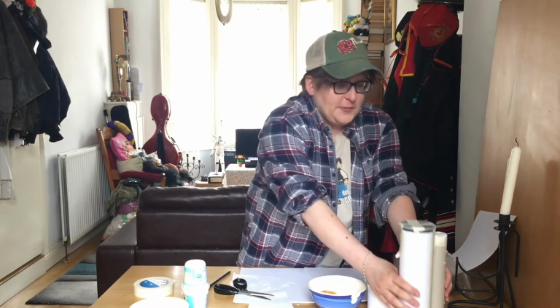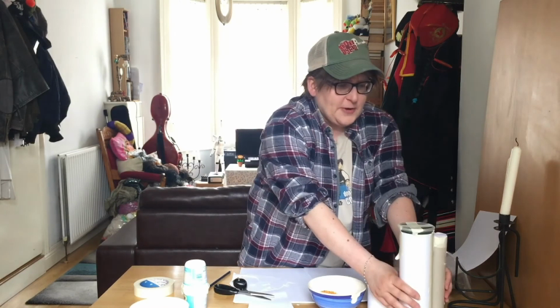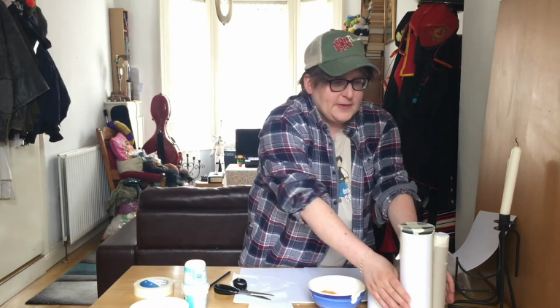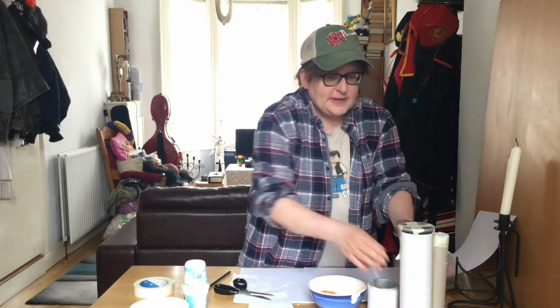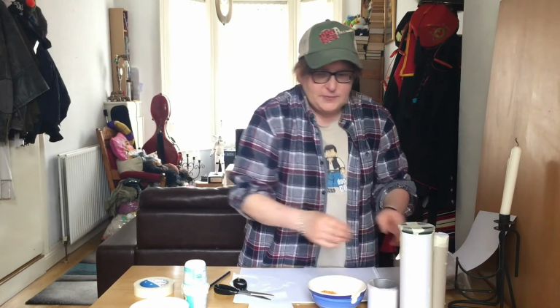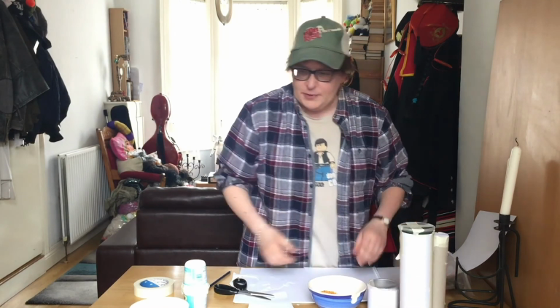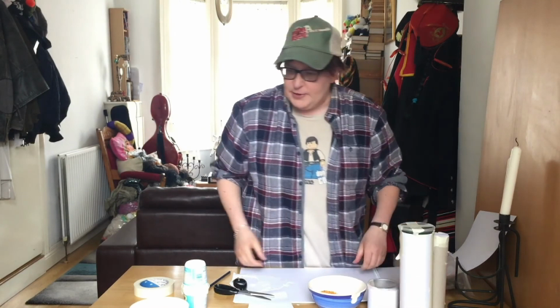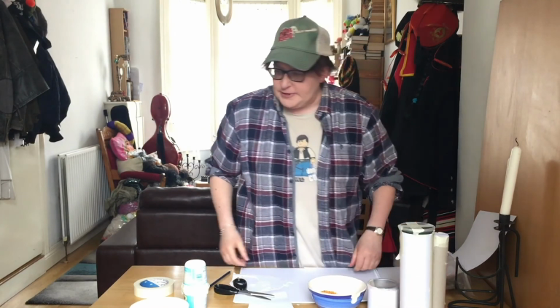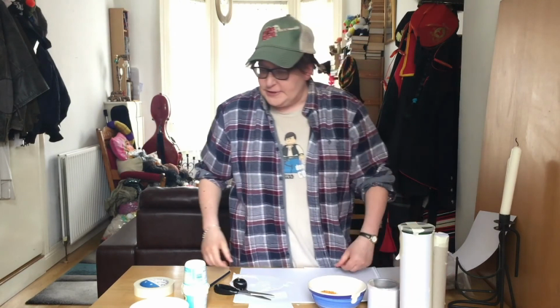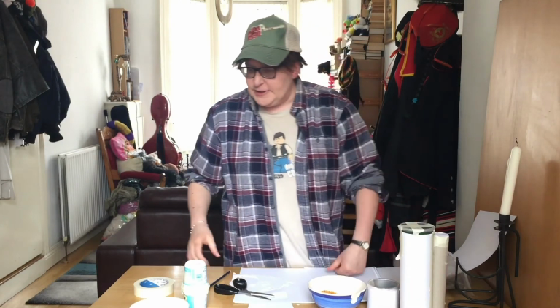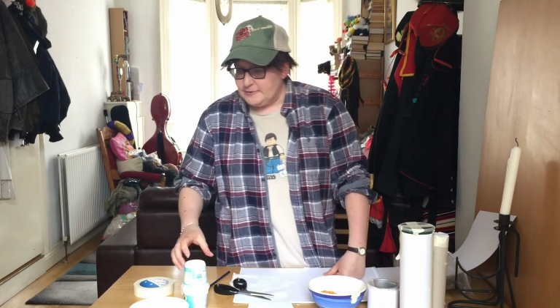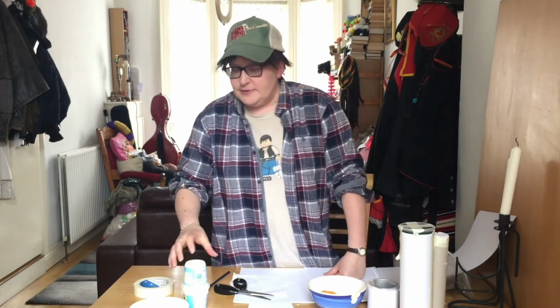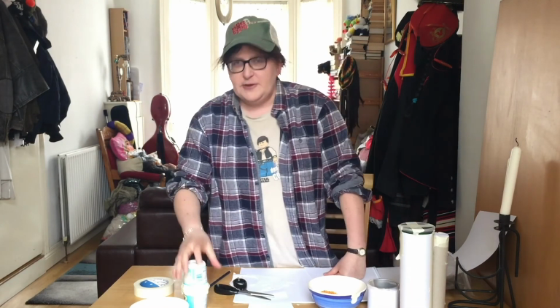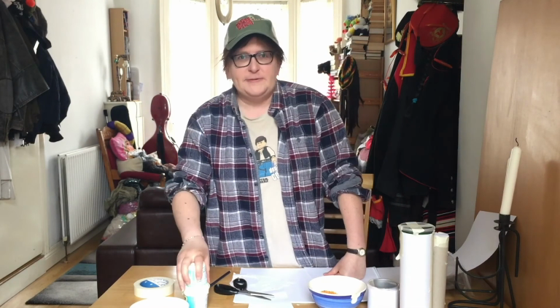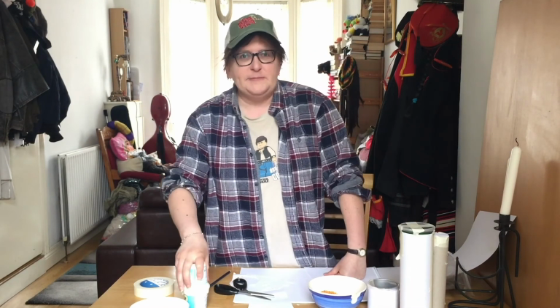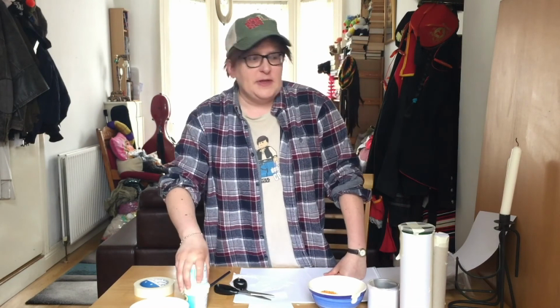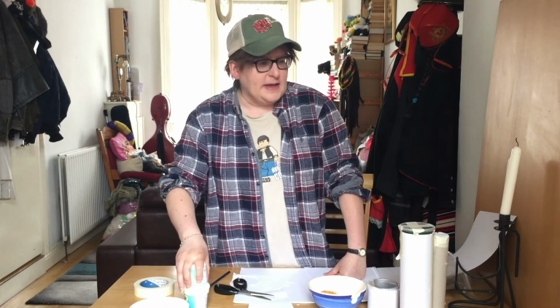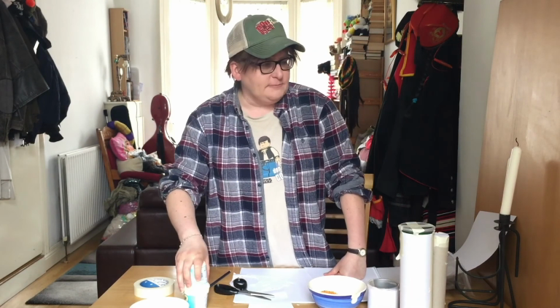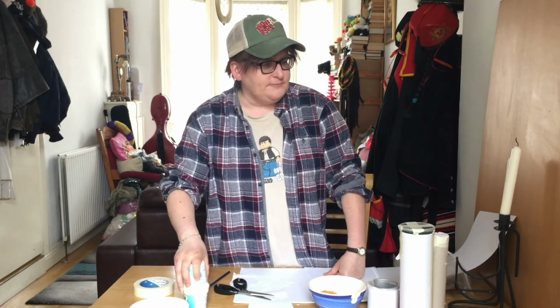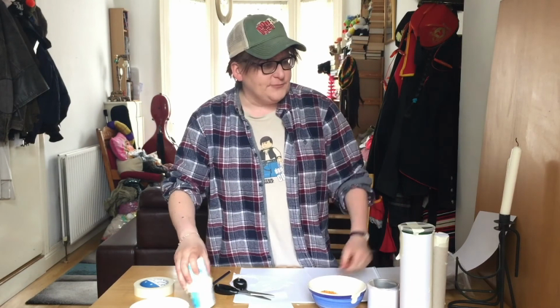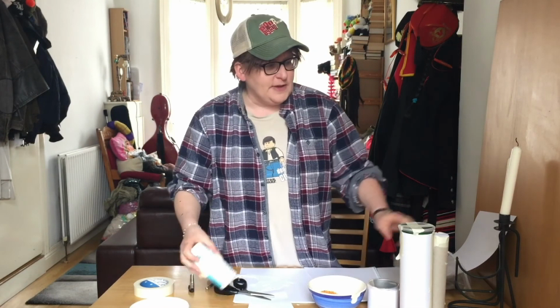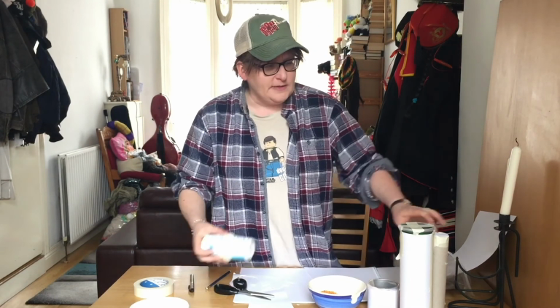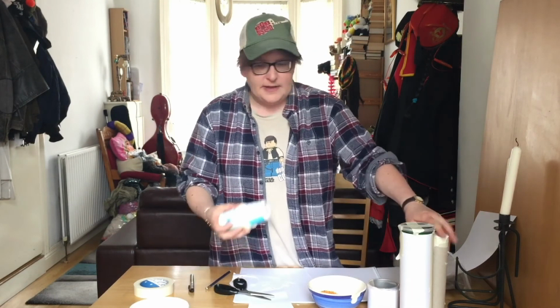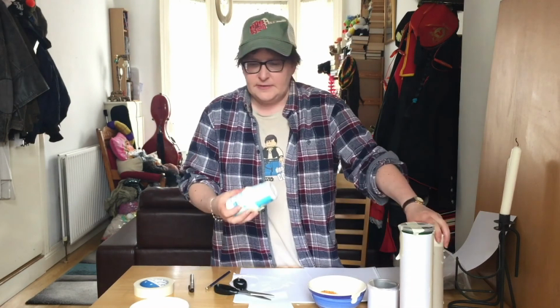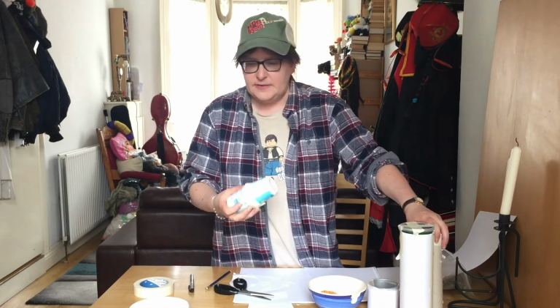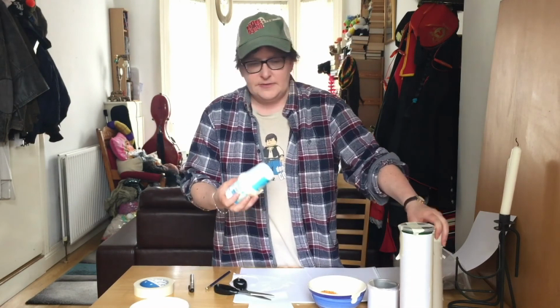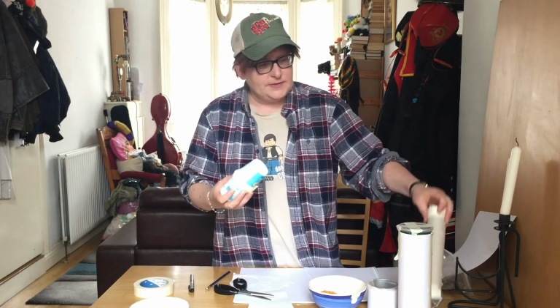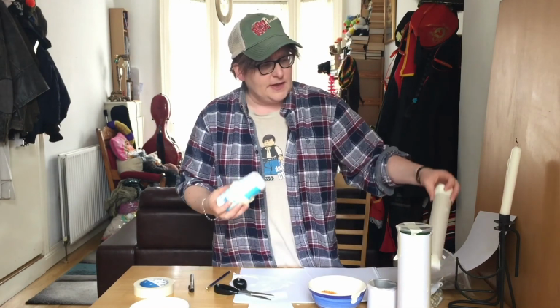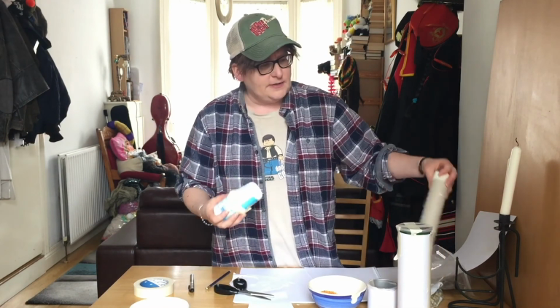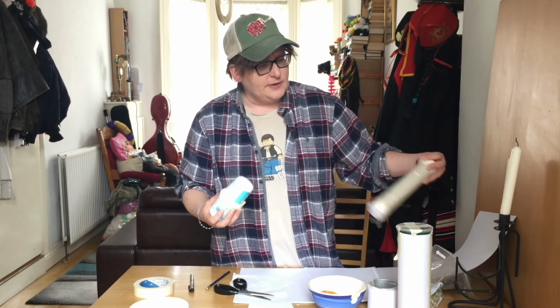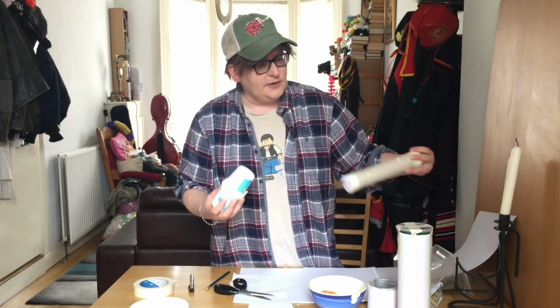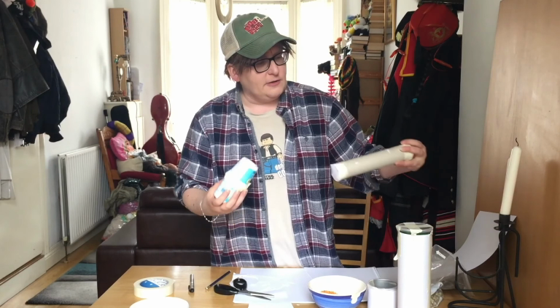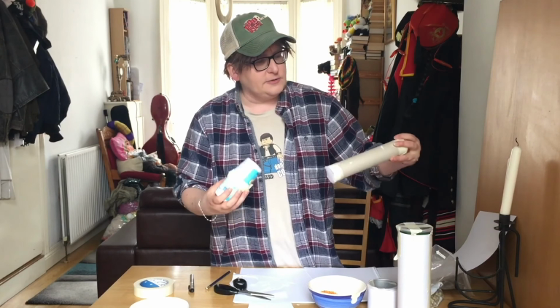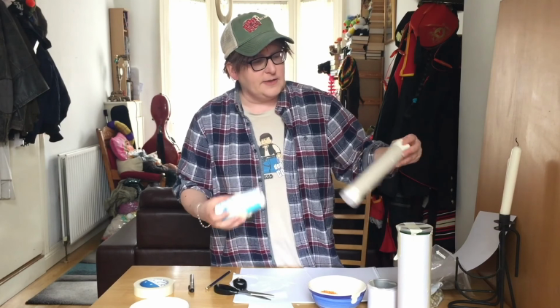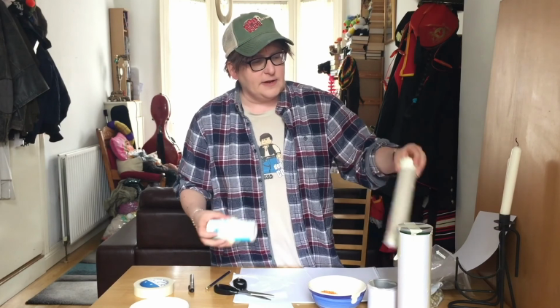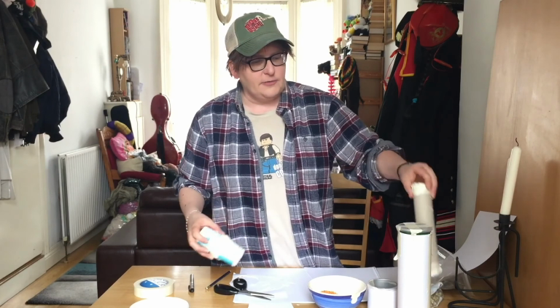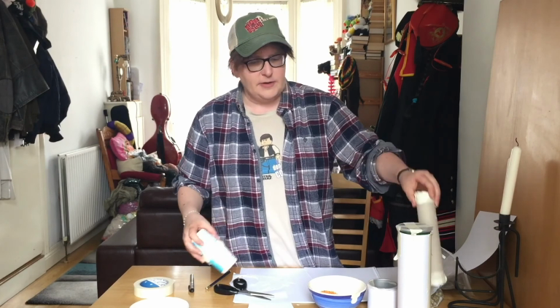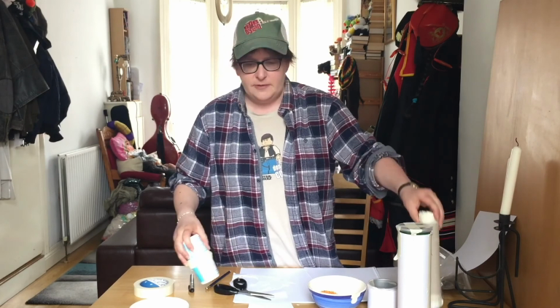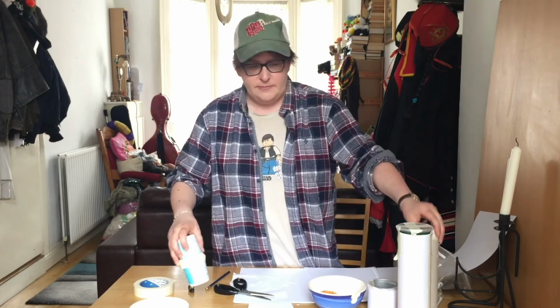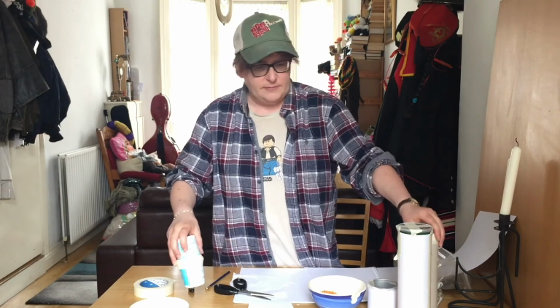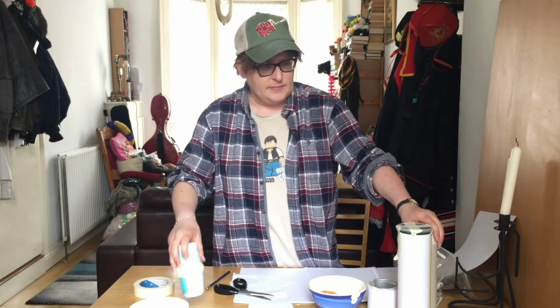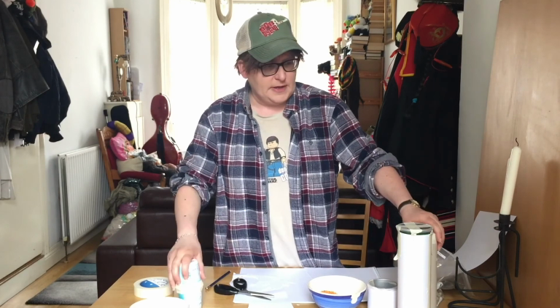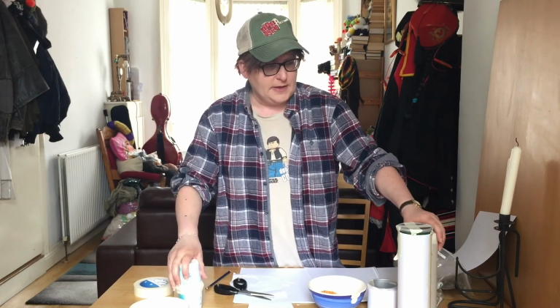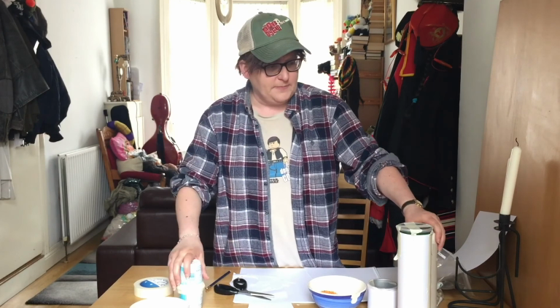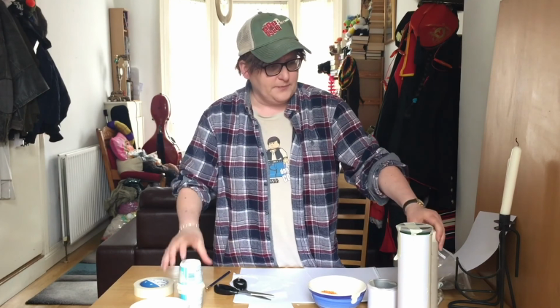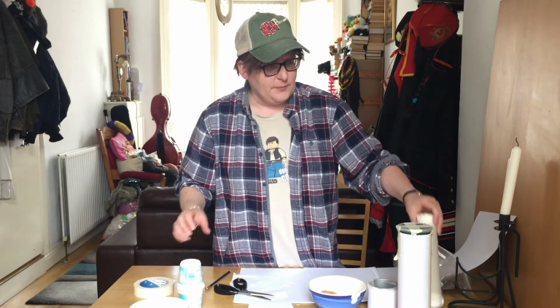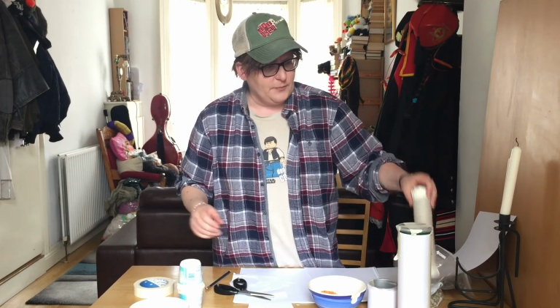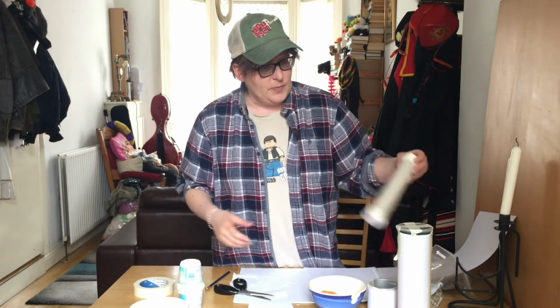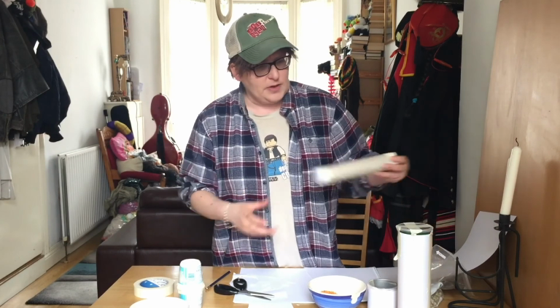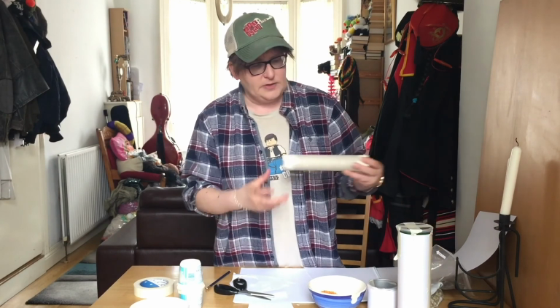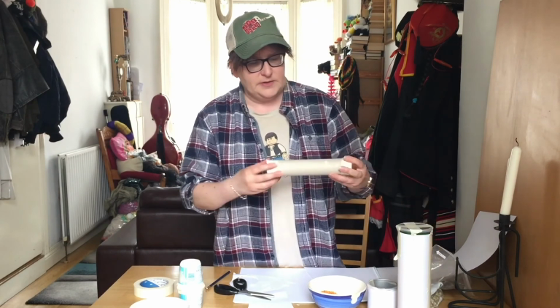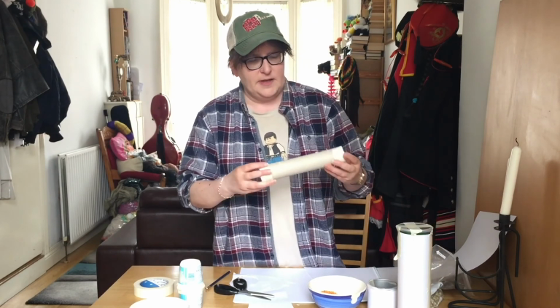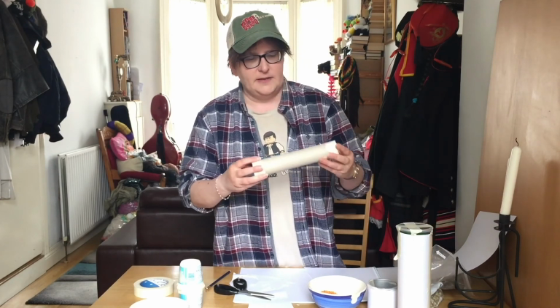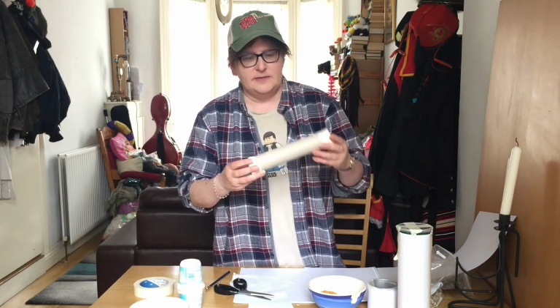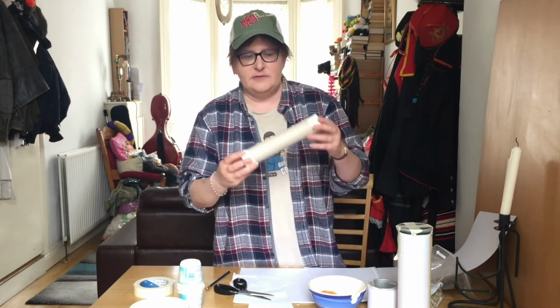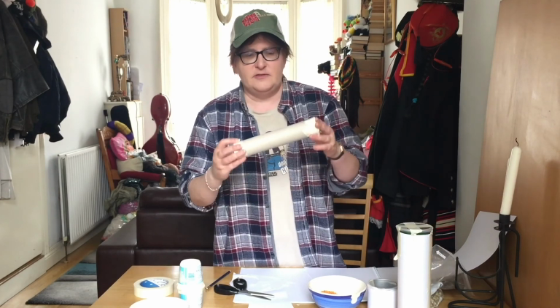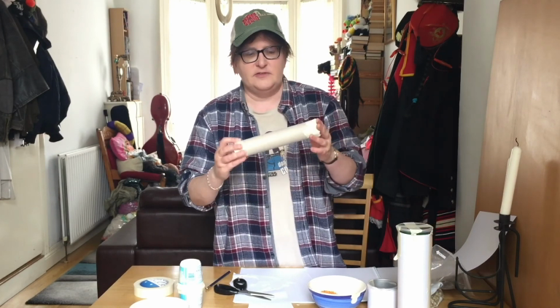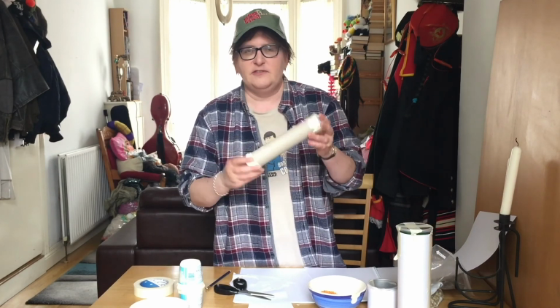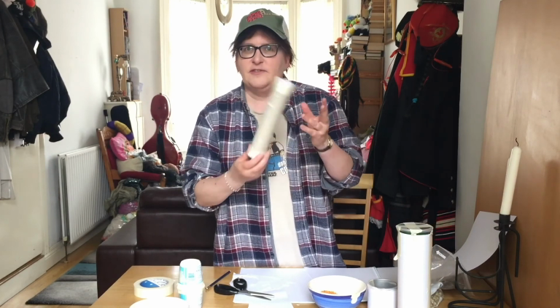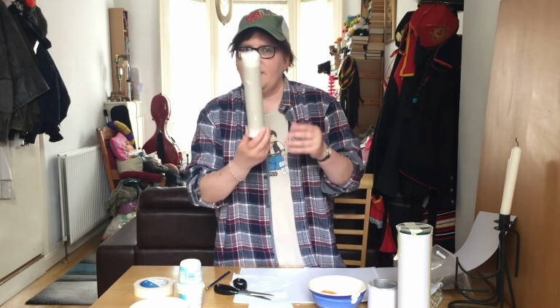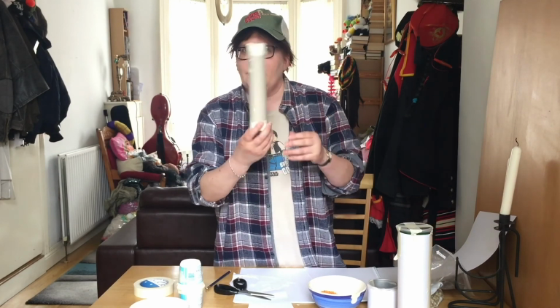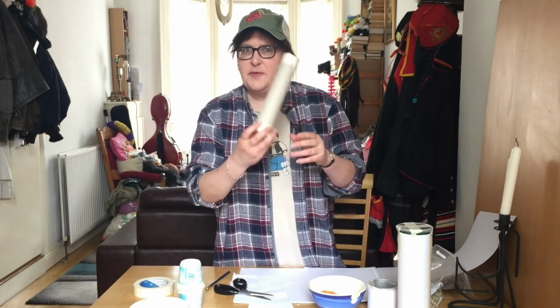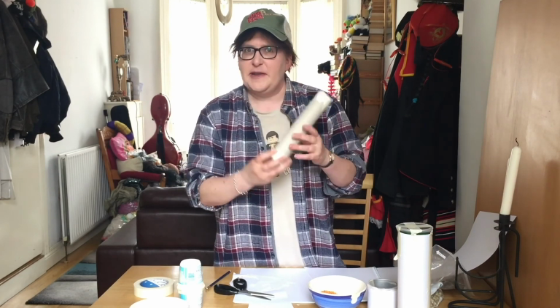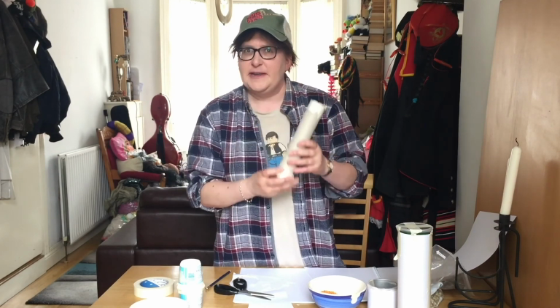That's percussion shakers done! As I said, you can also decorate them, because that doesn't look very appealing.